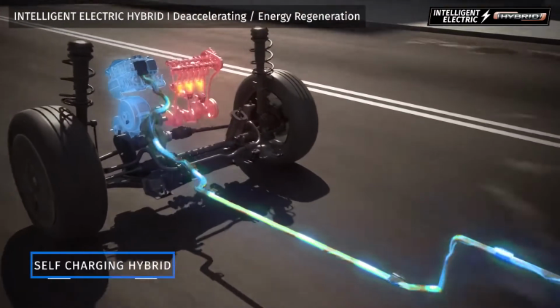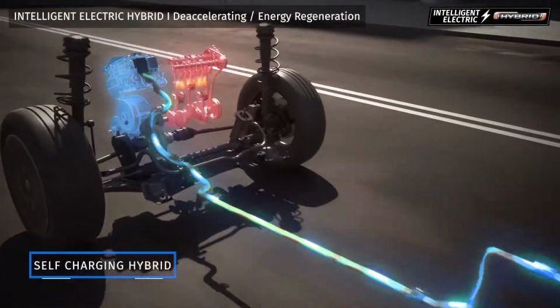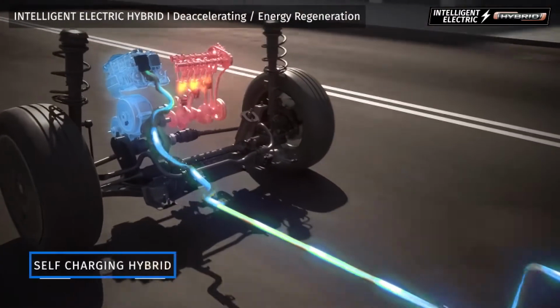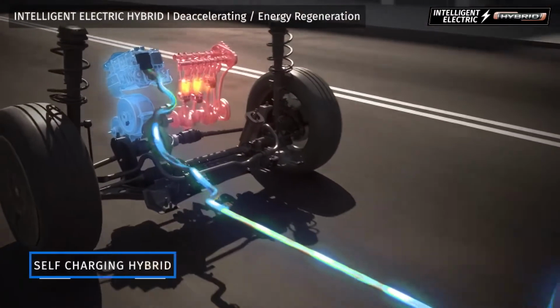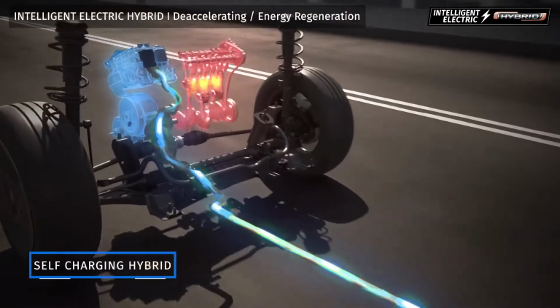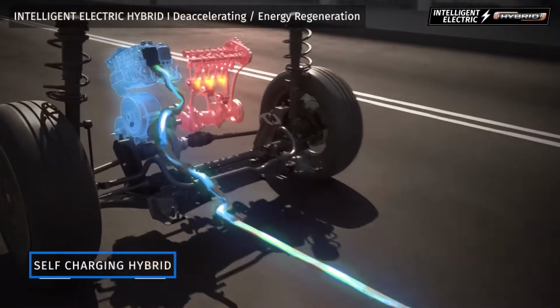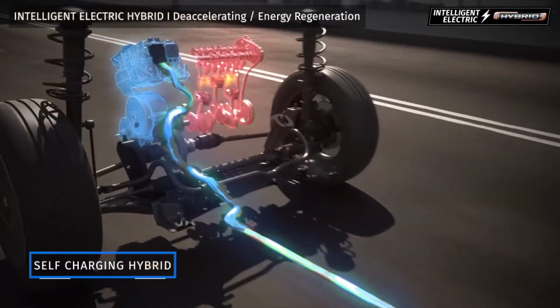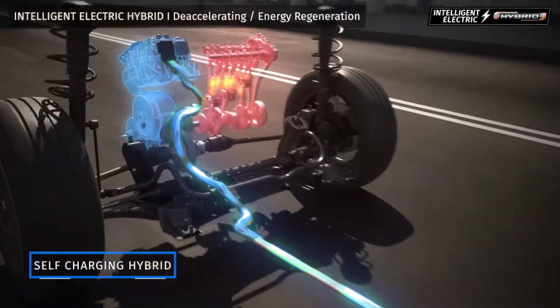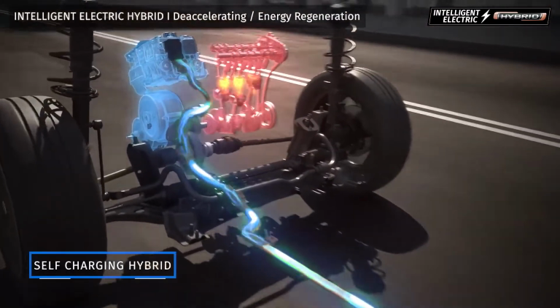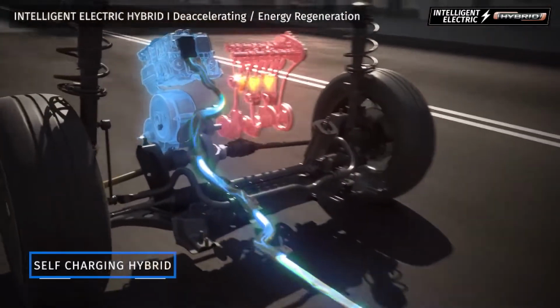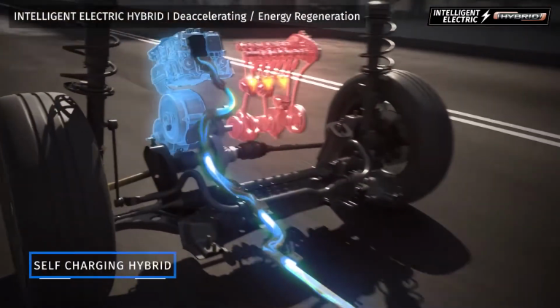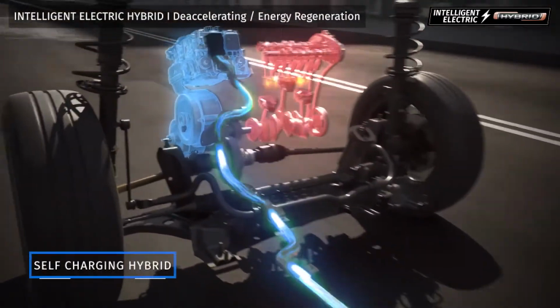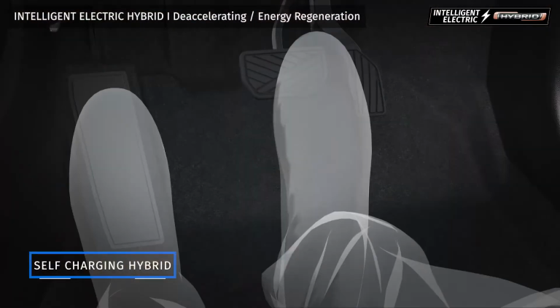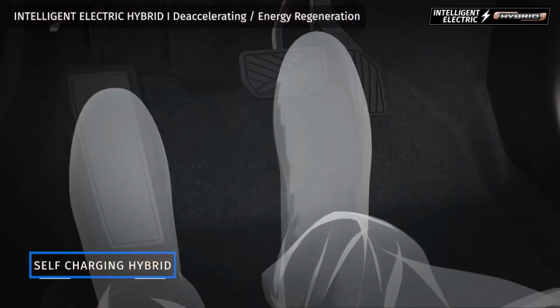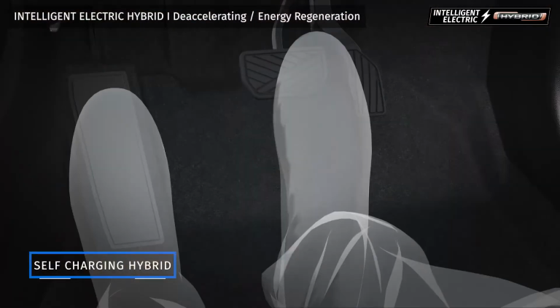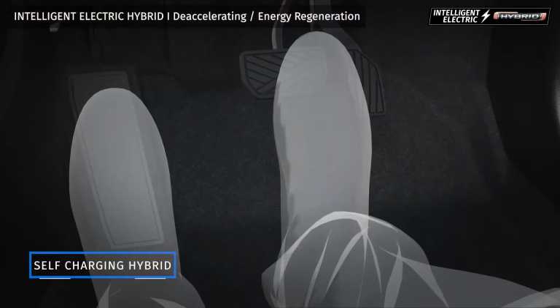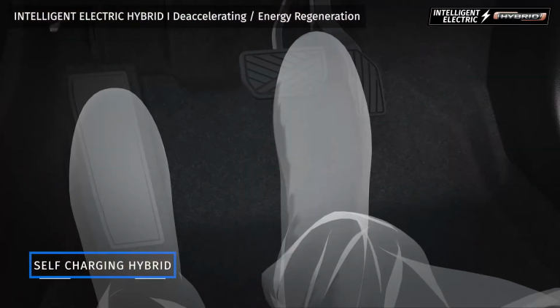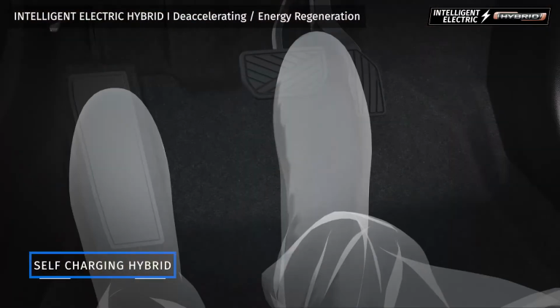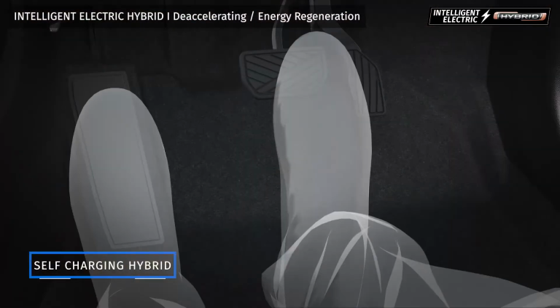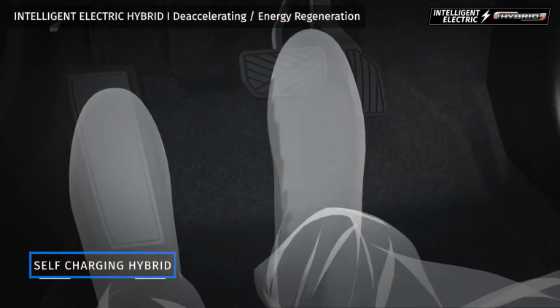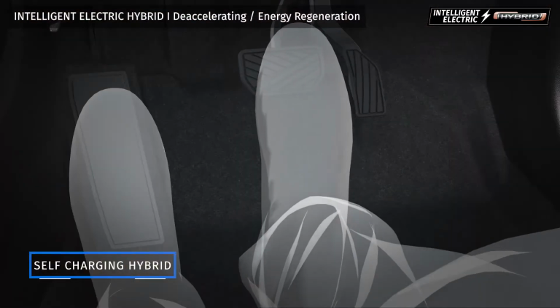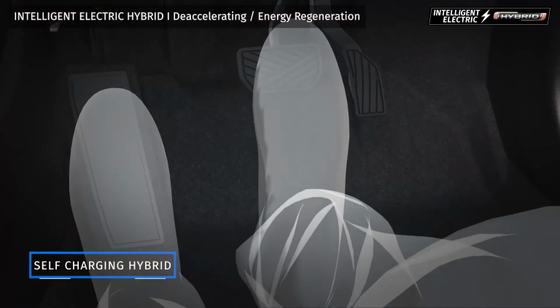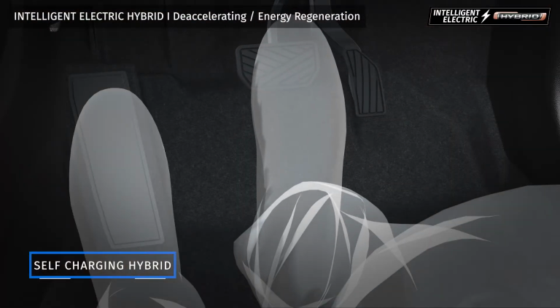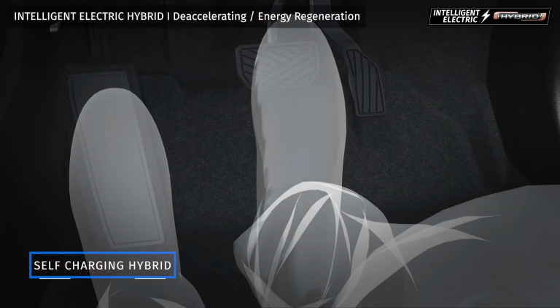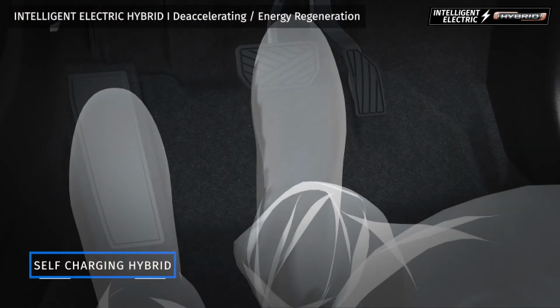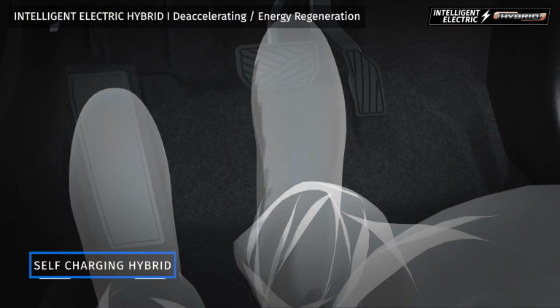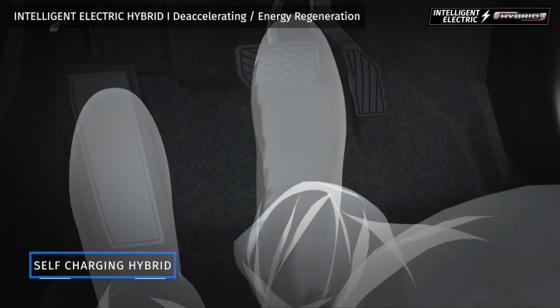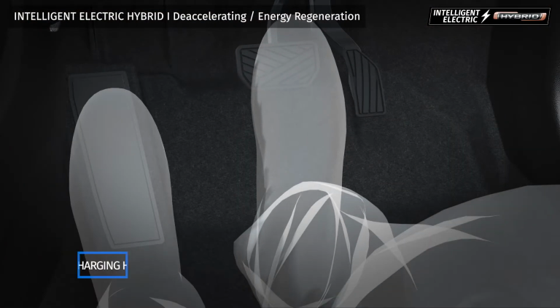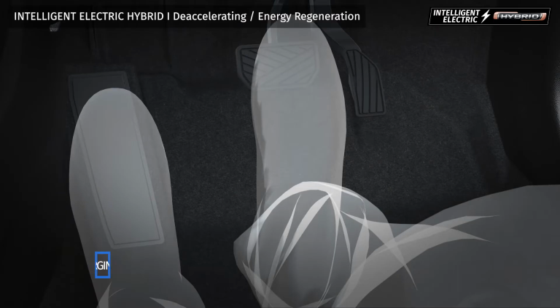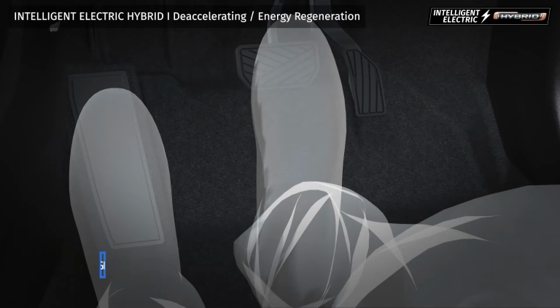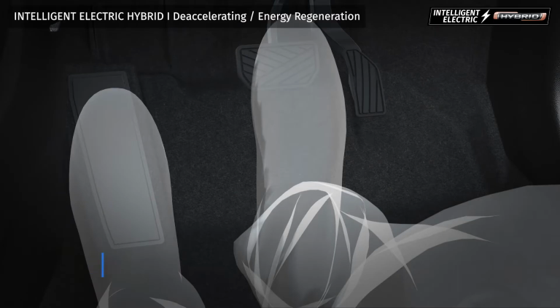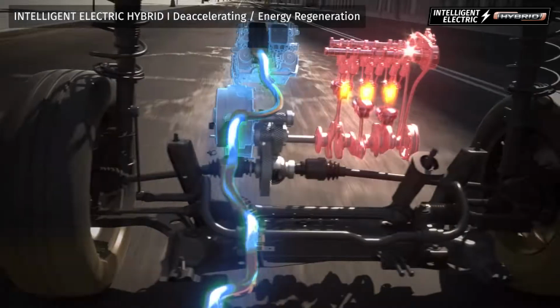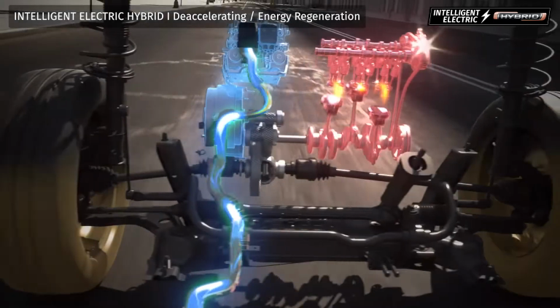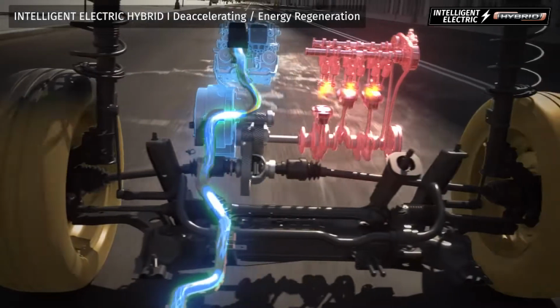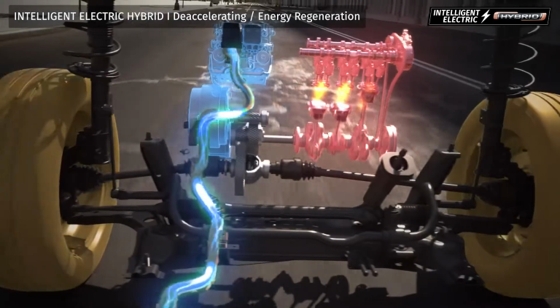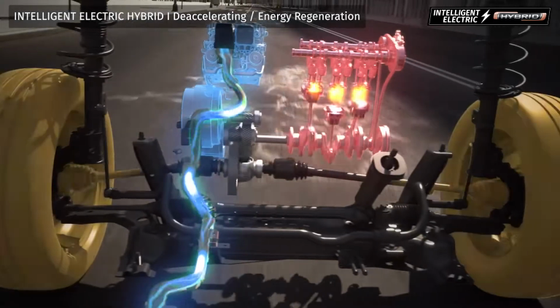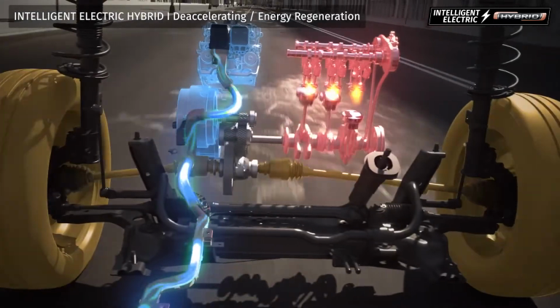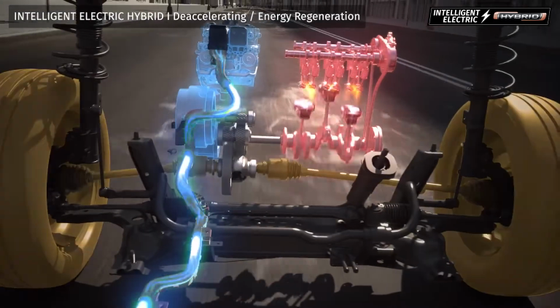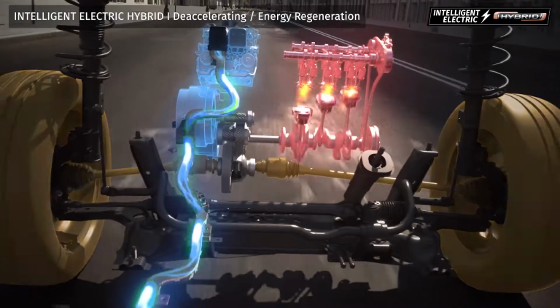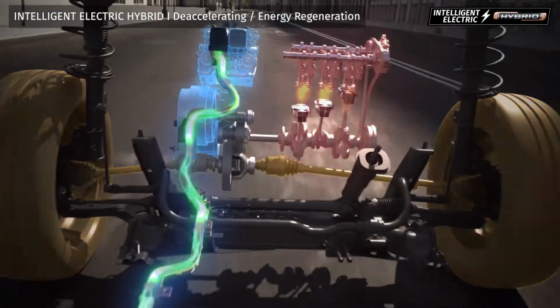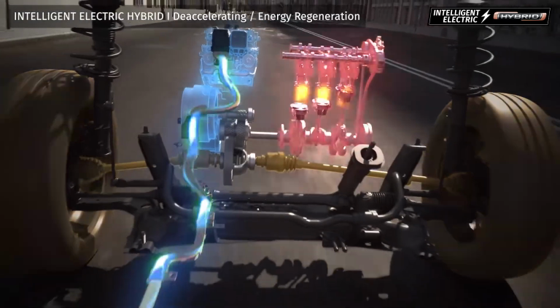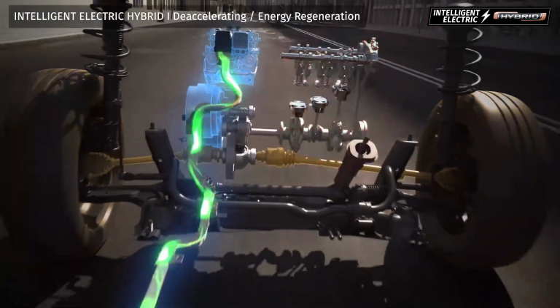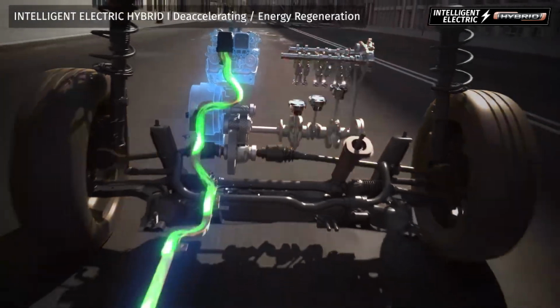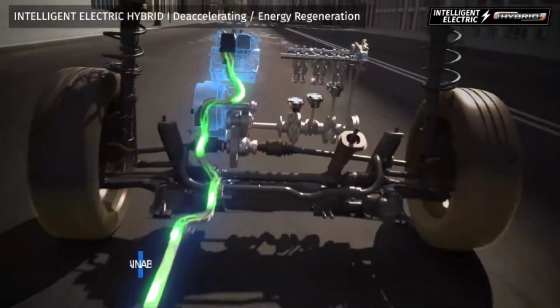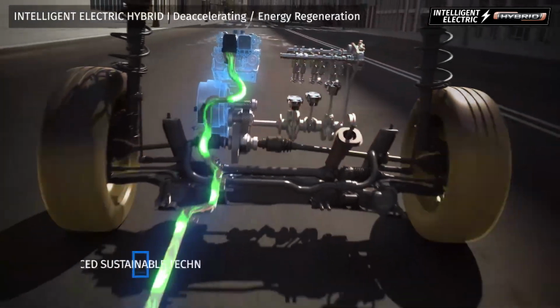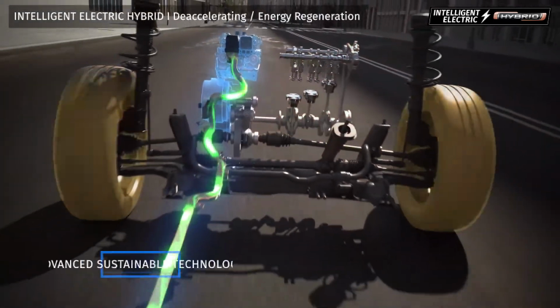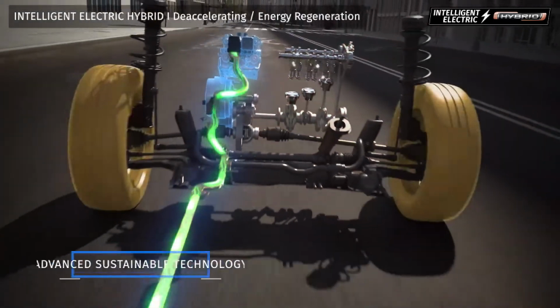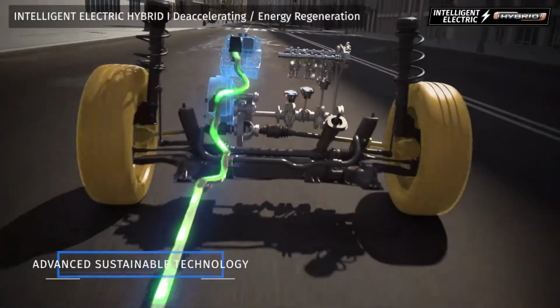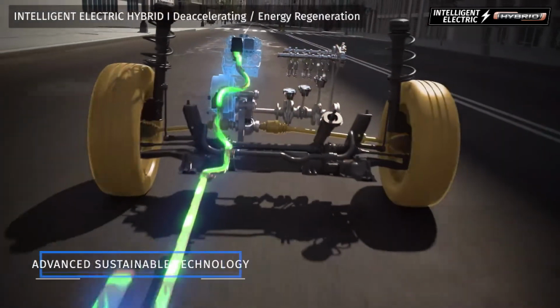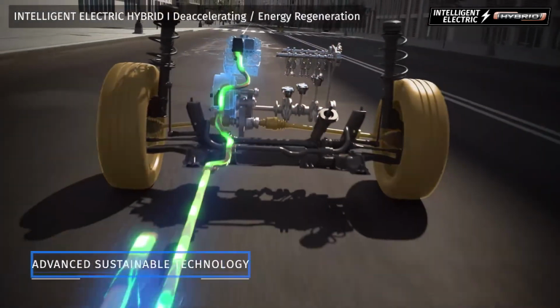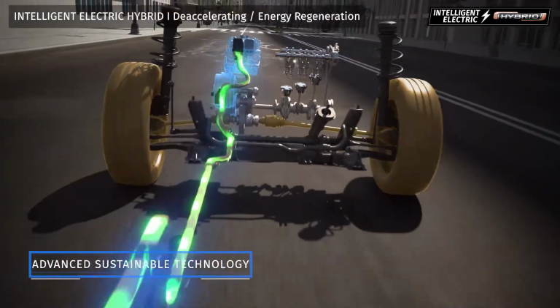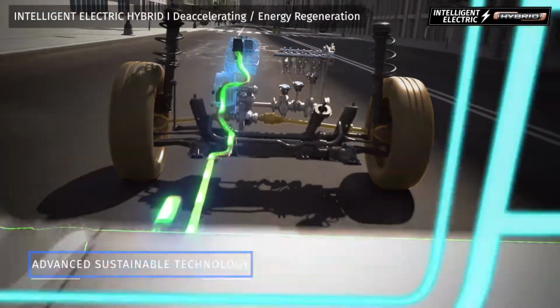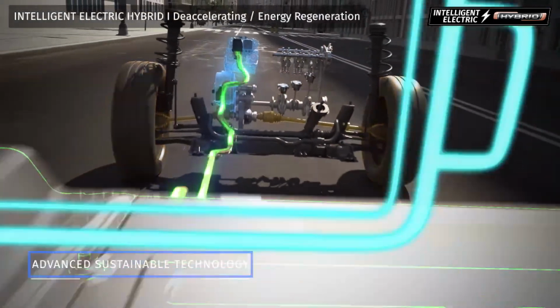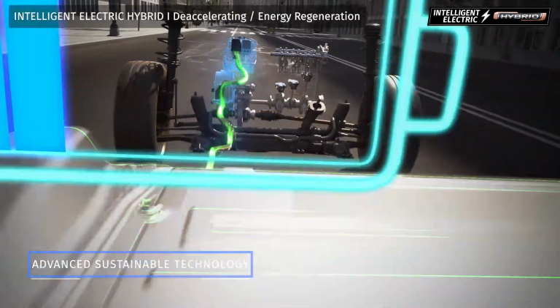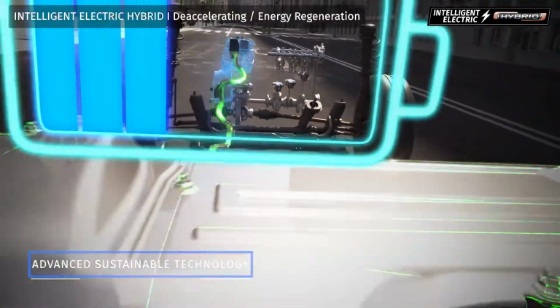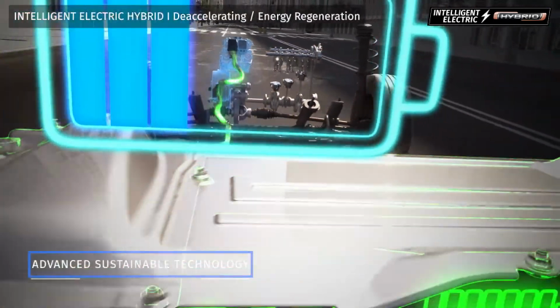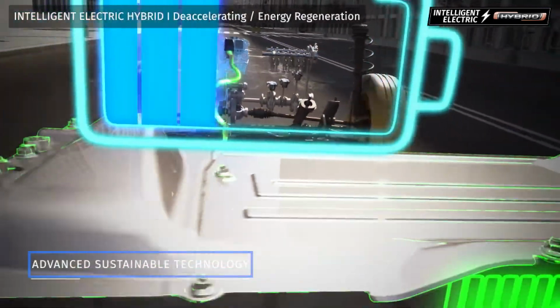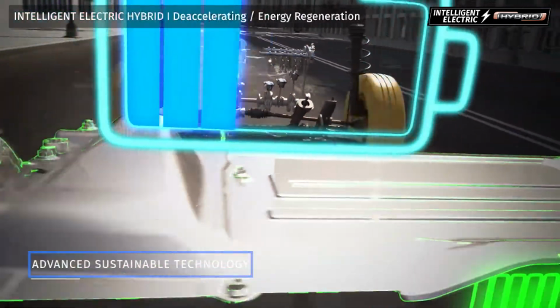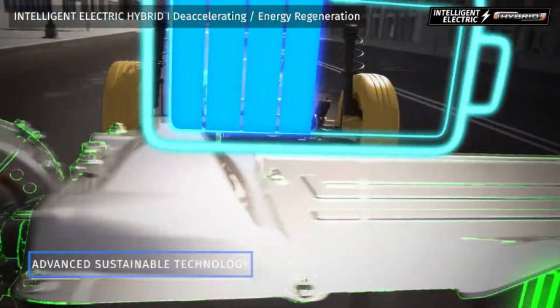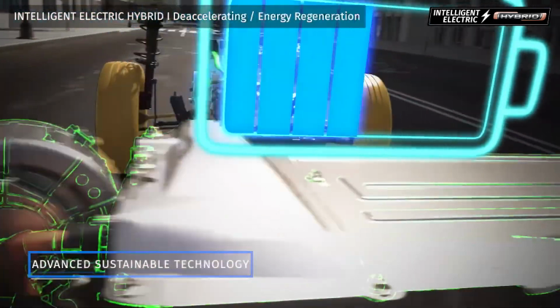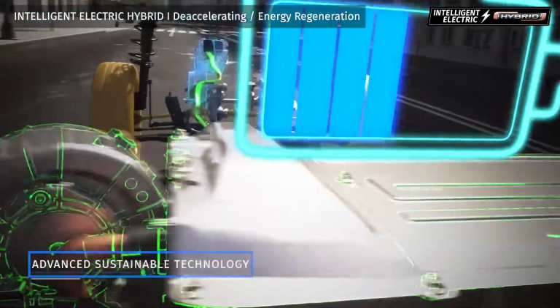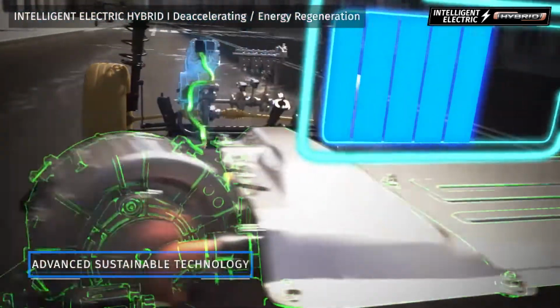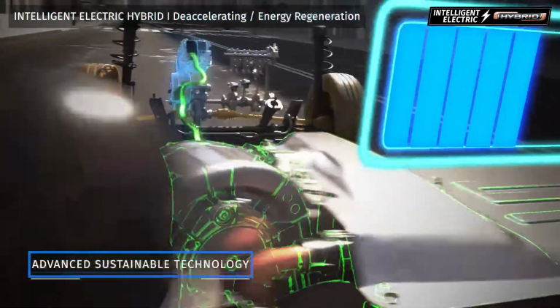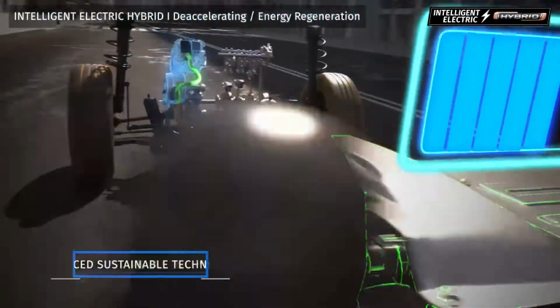During the conditions of deceleration or braking, the electric motor harvests energy by recharging the battery.